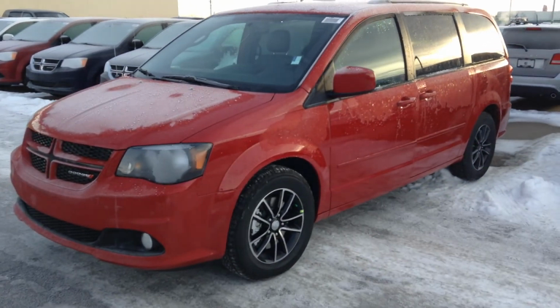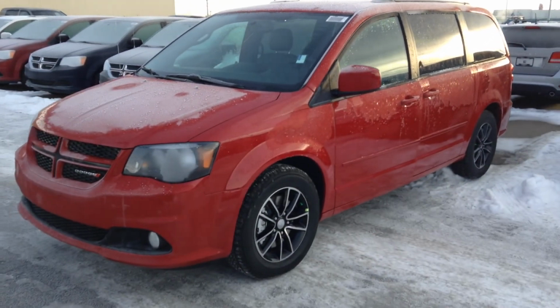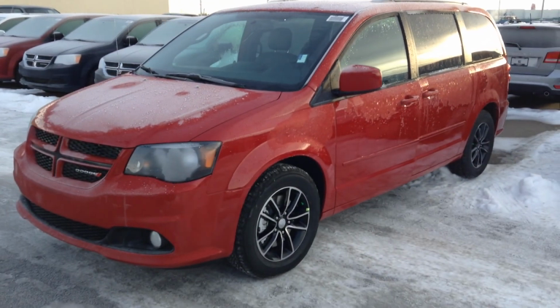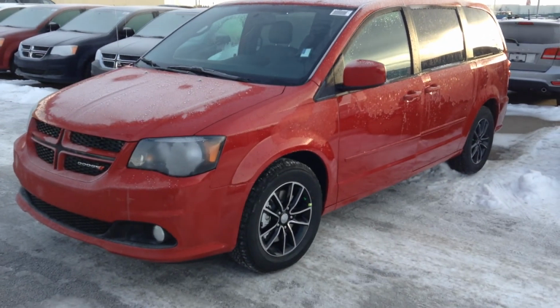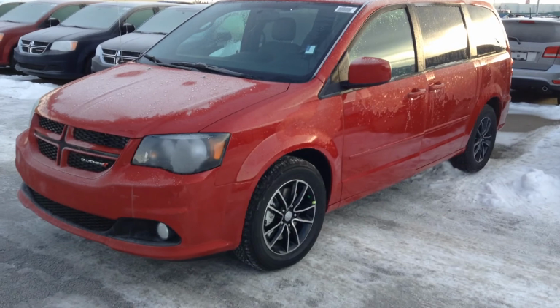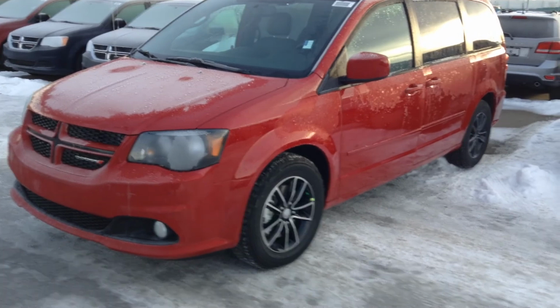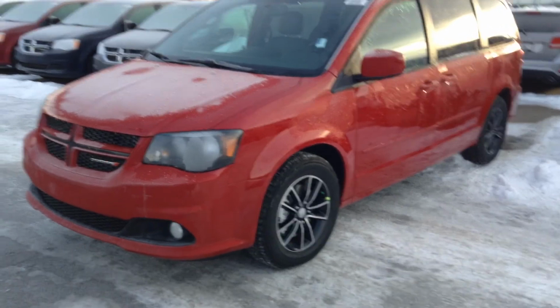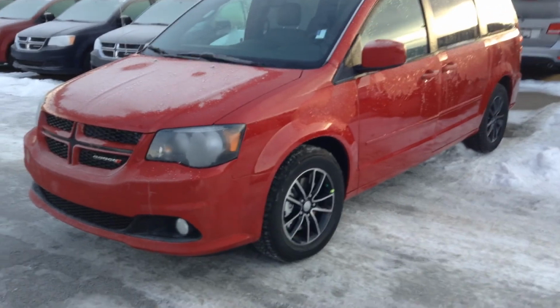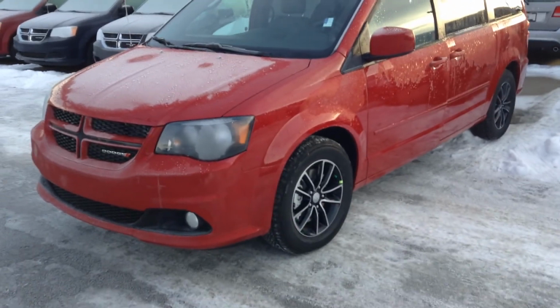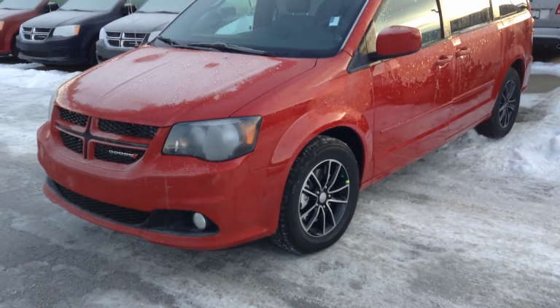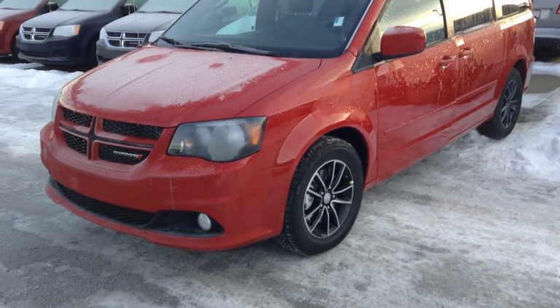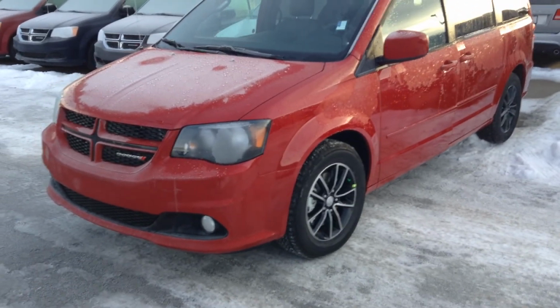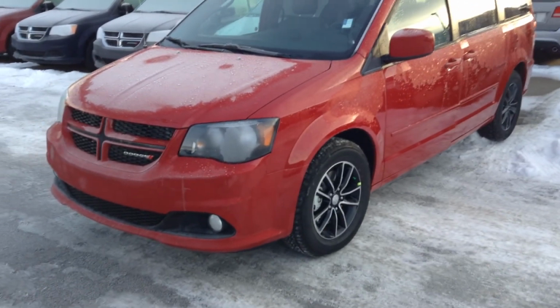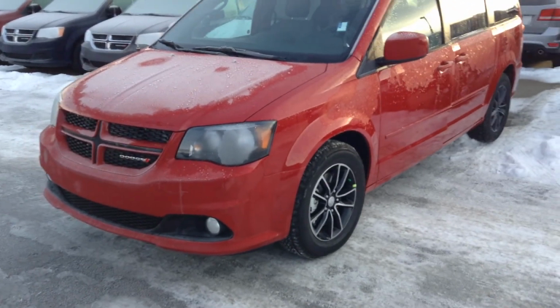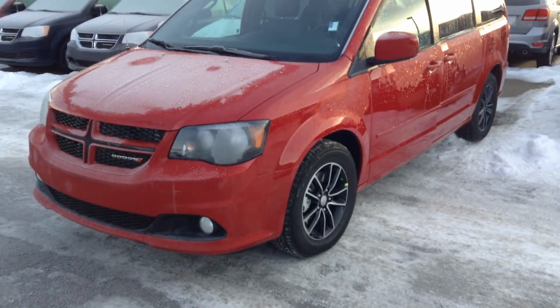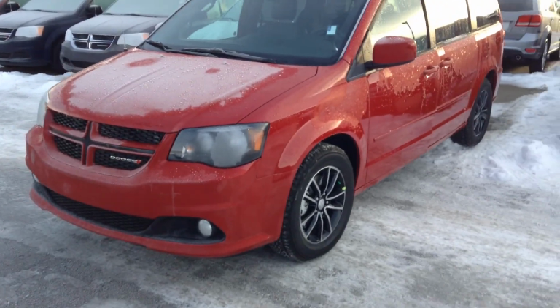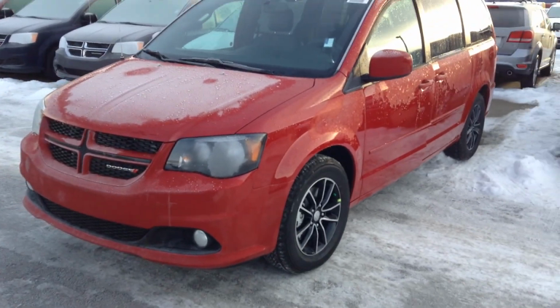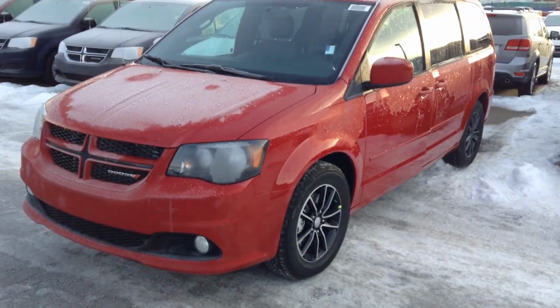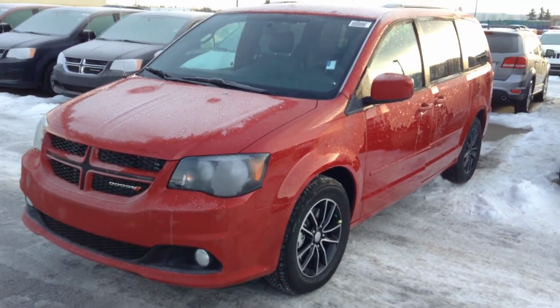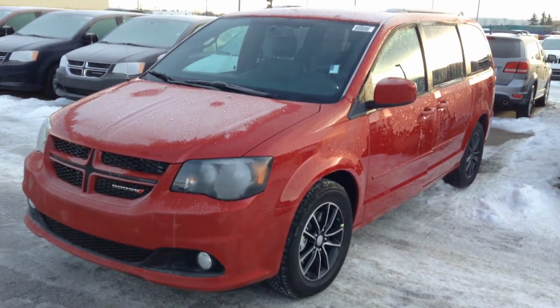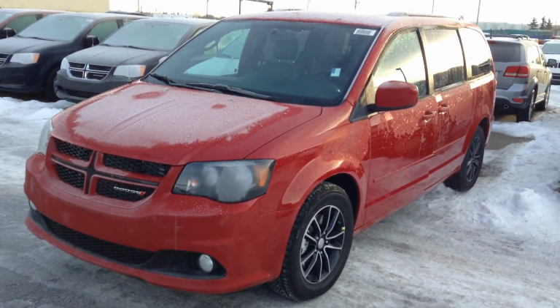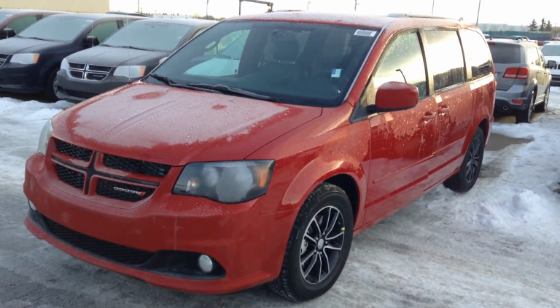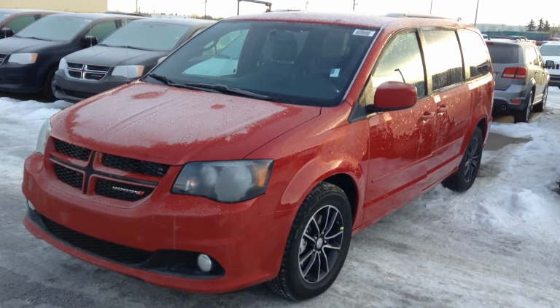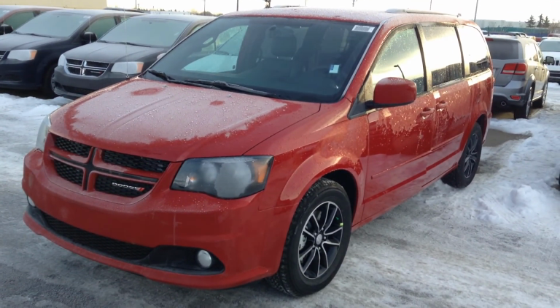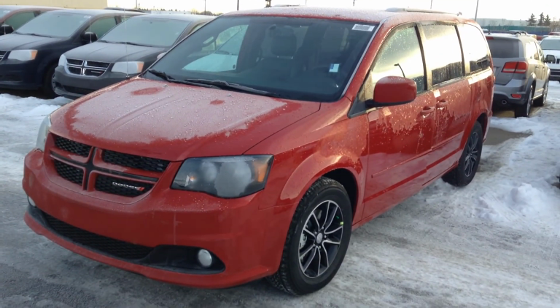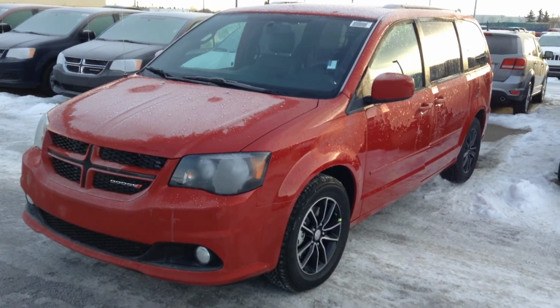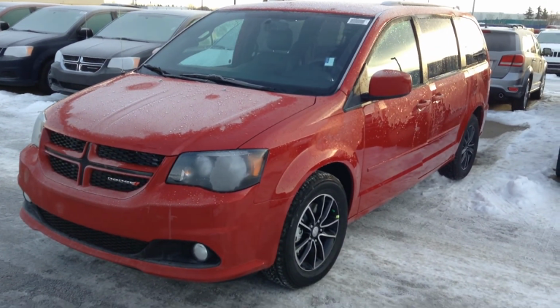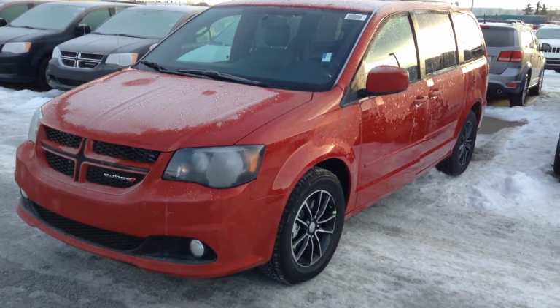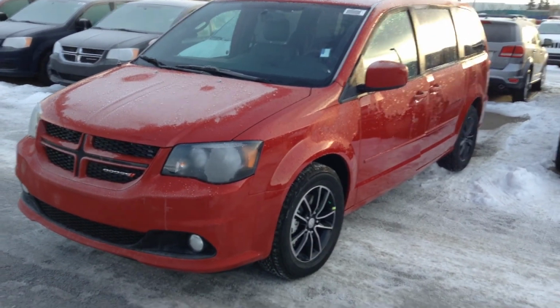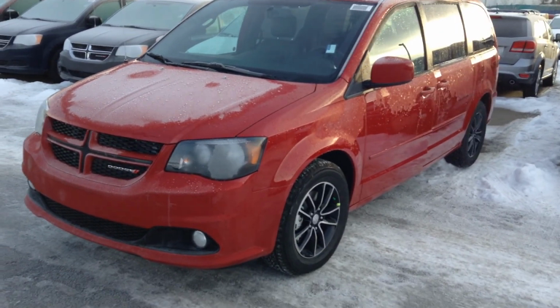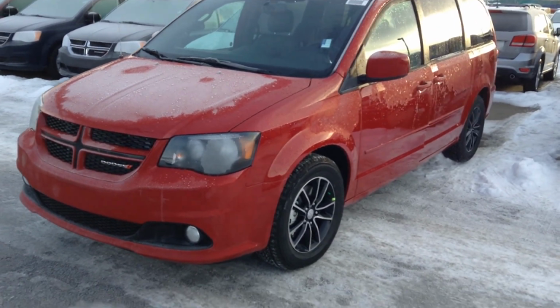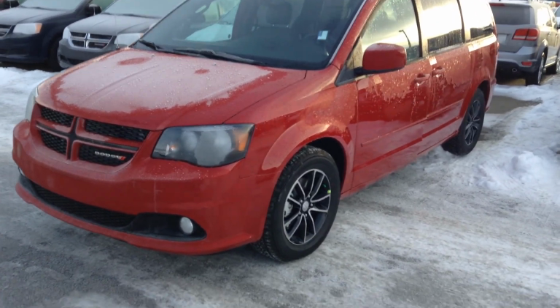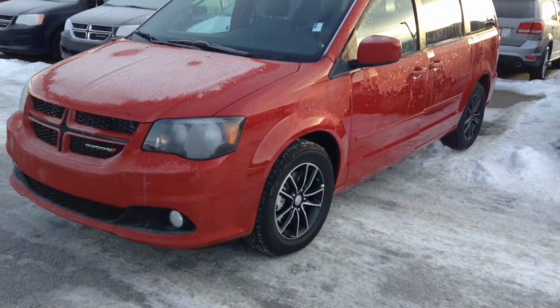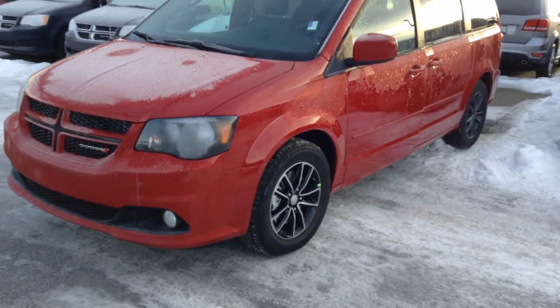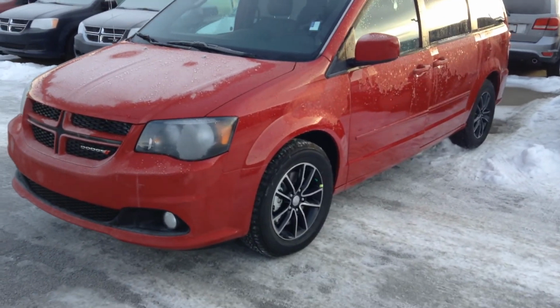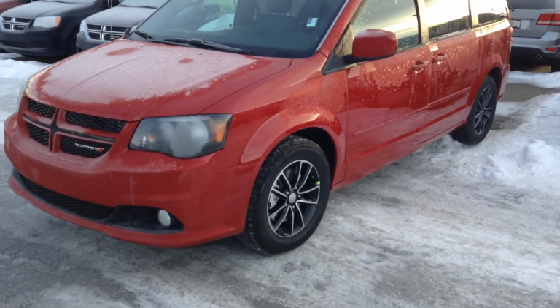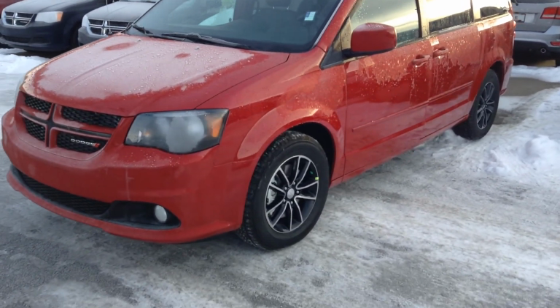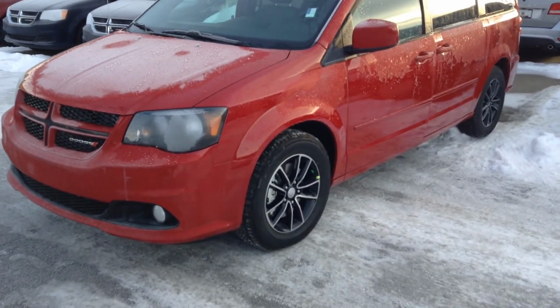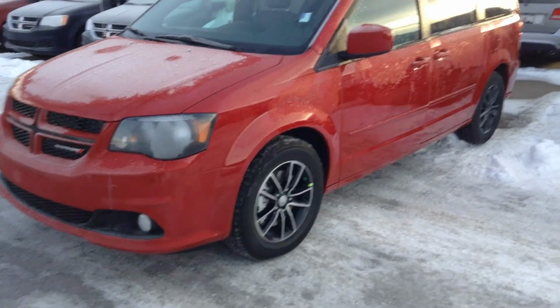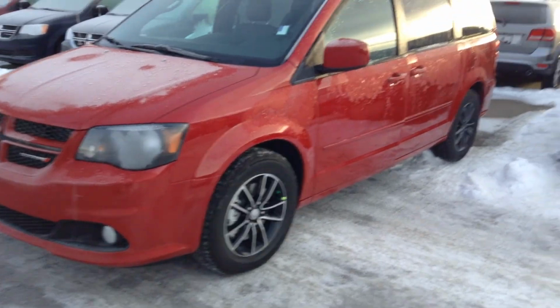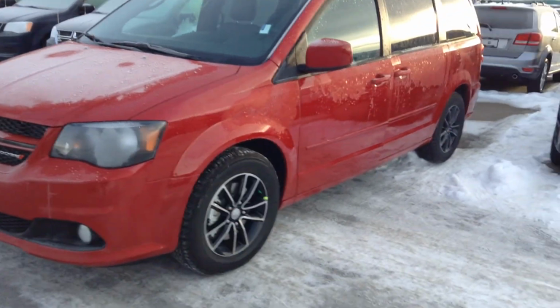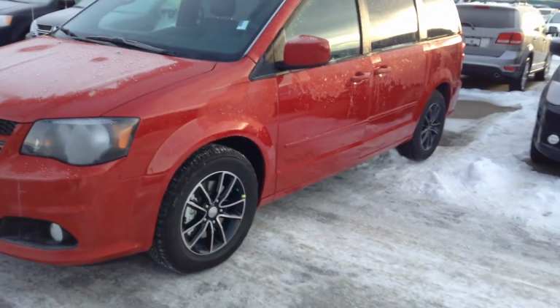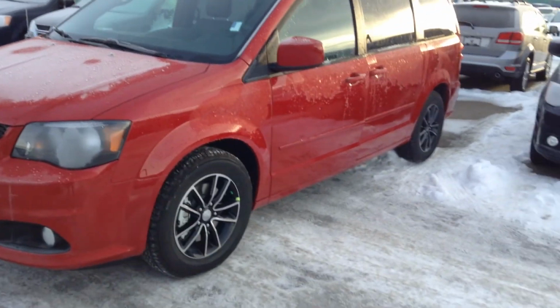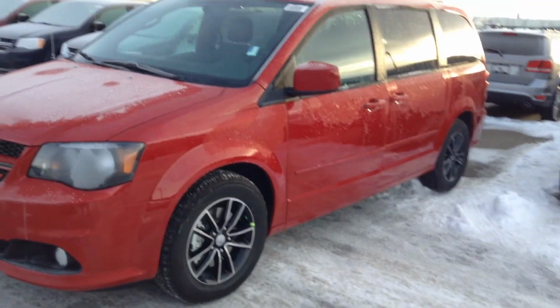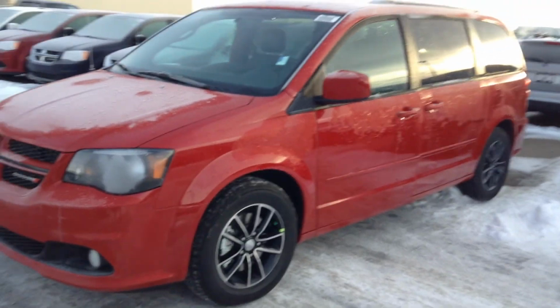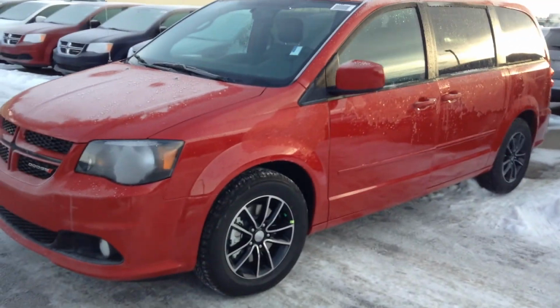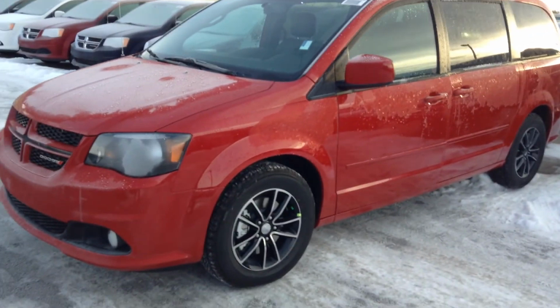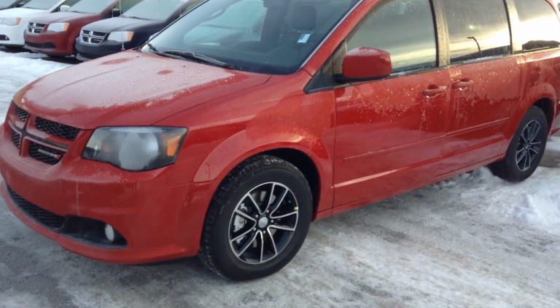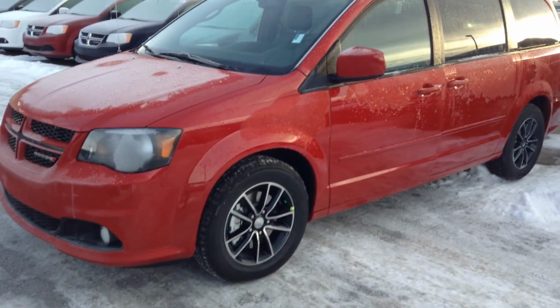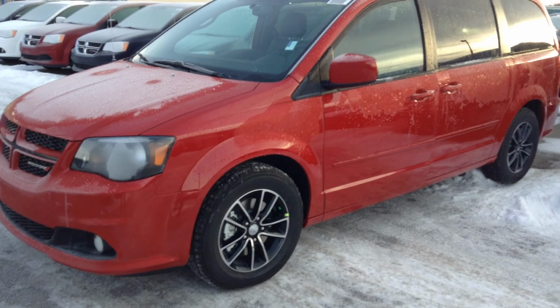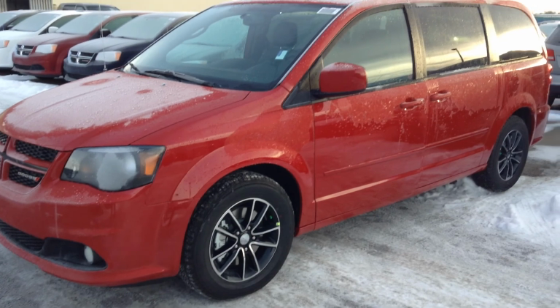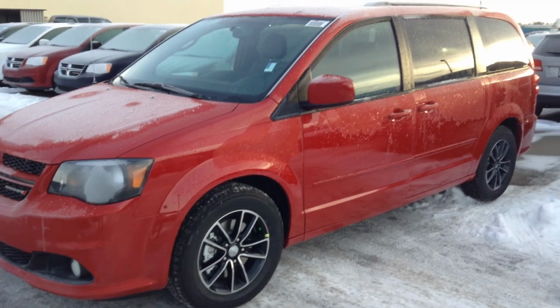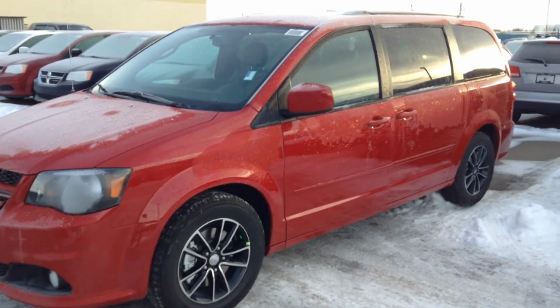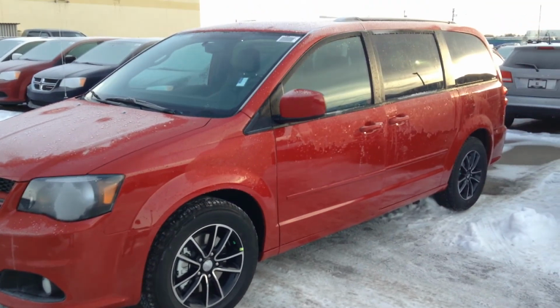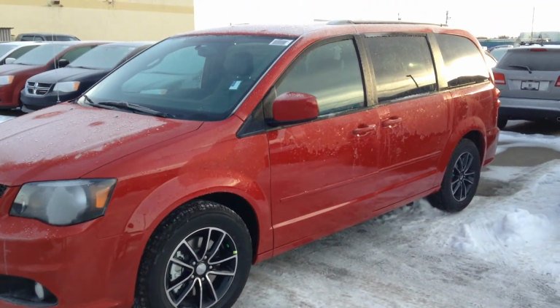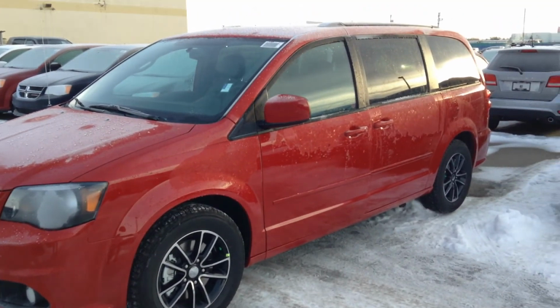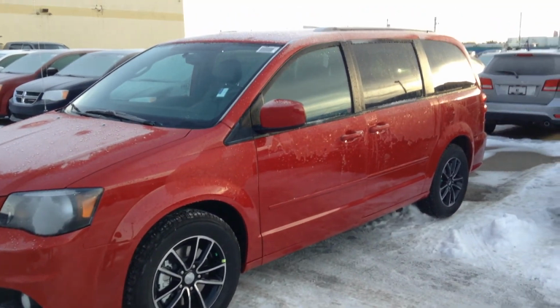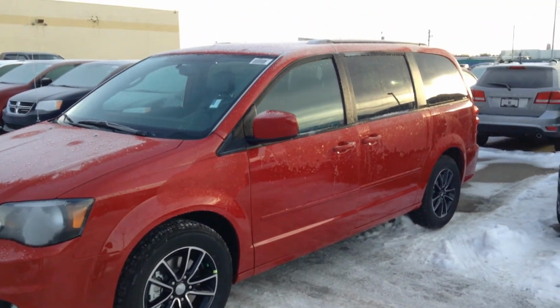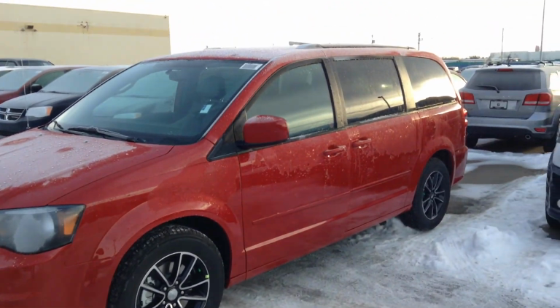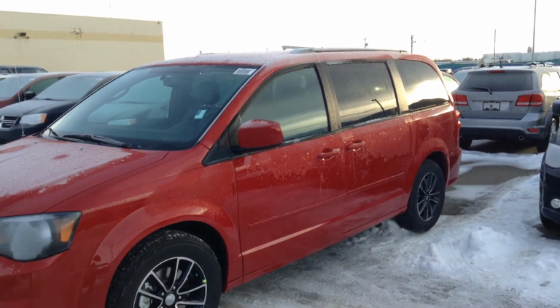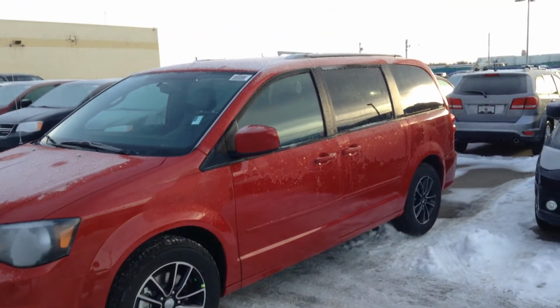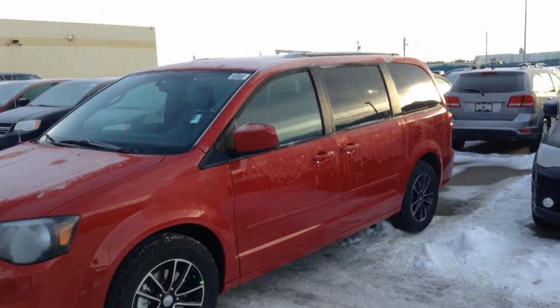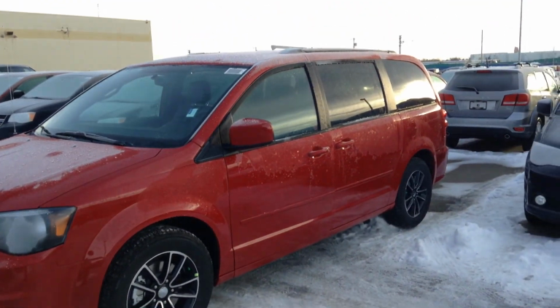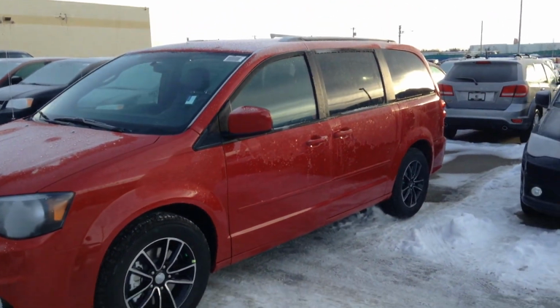Real sharp looking trim line on this. Got the red, black, and chrome wheel package, and tinted windows.